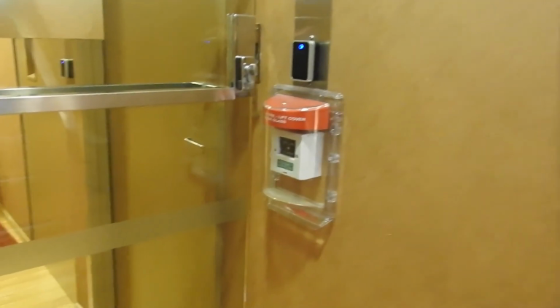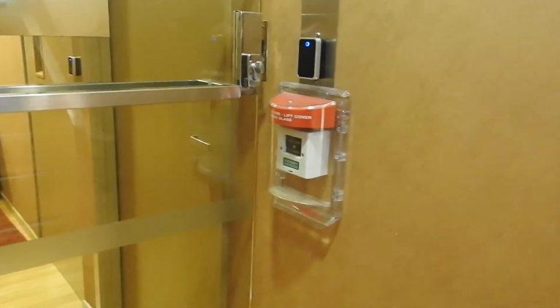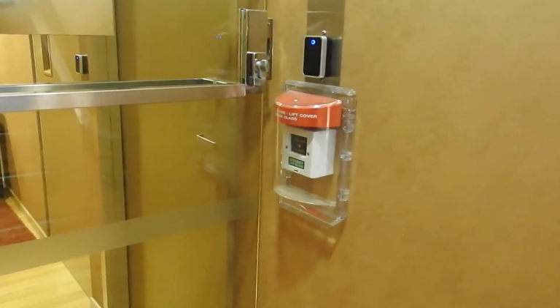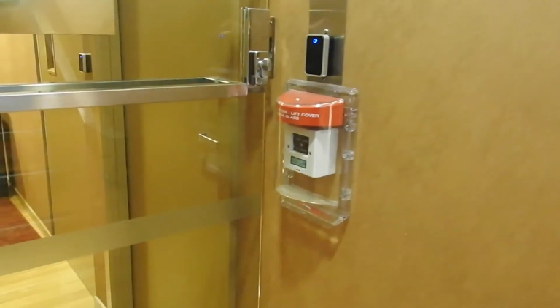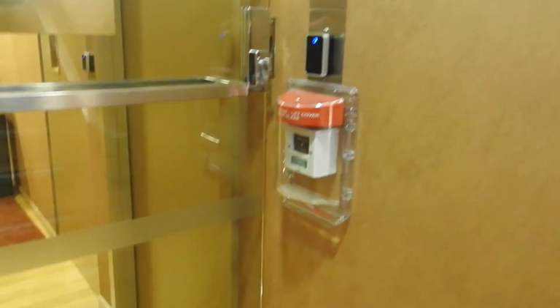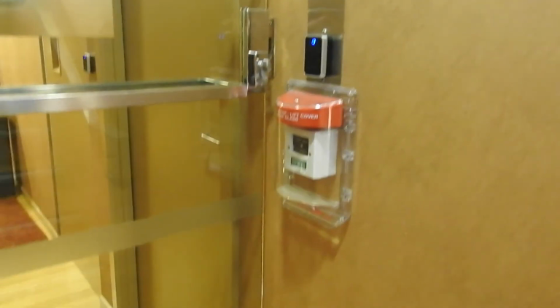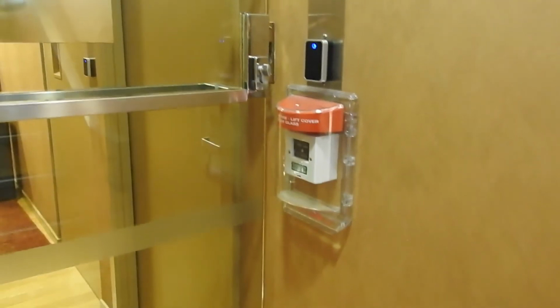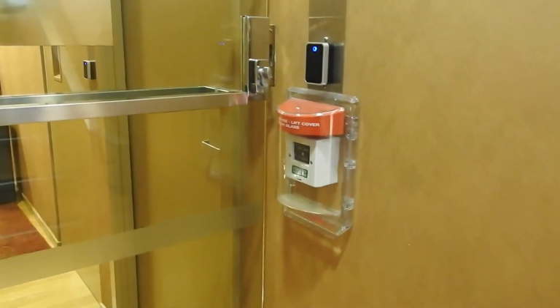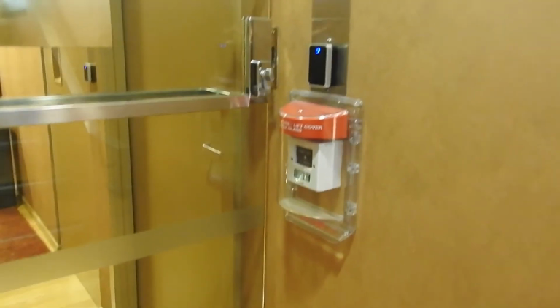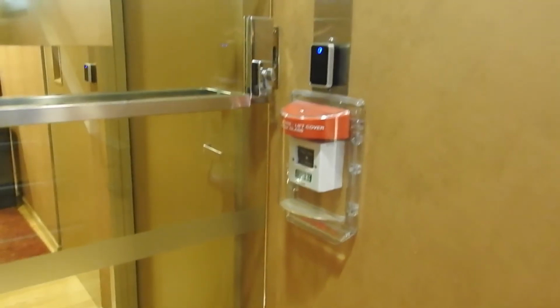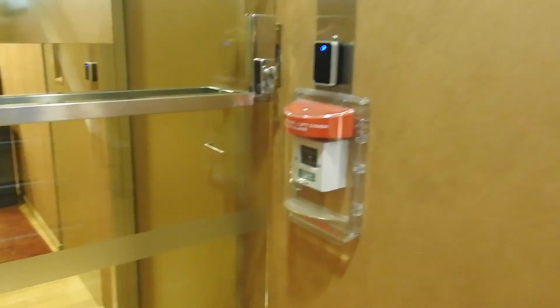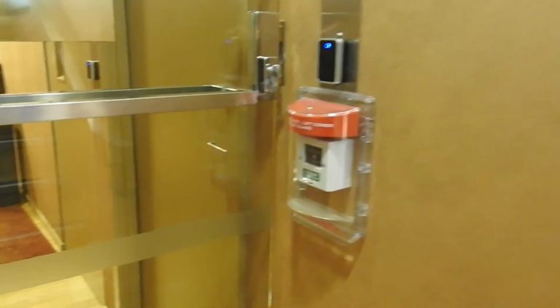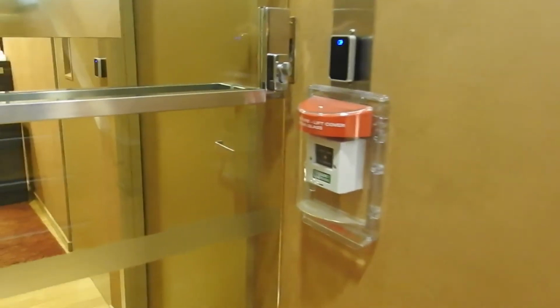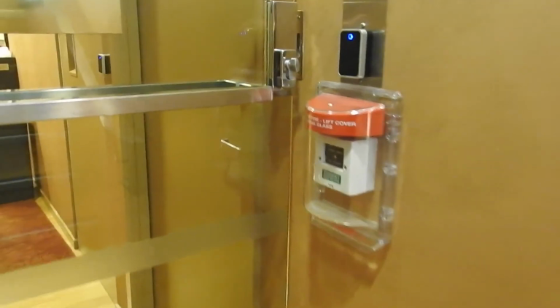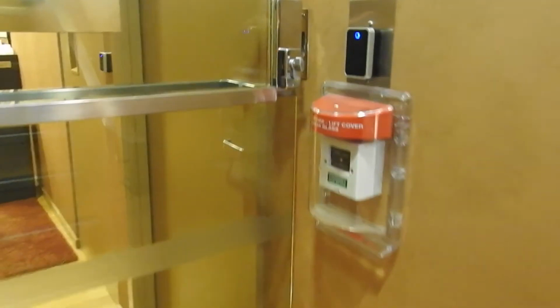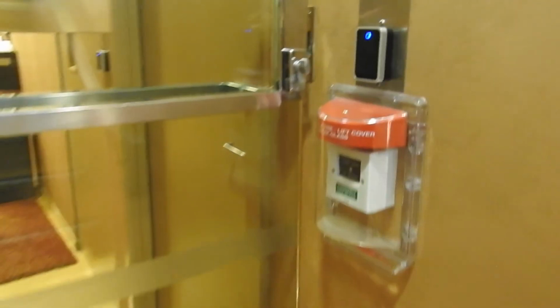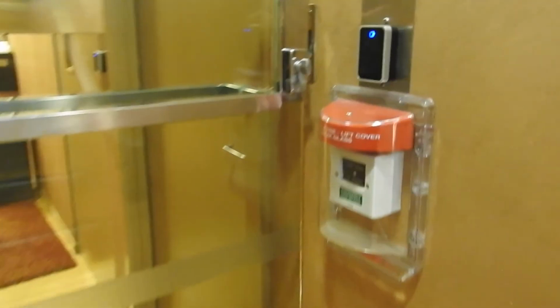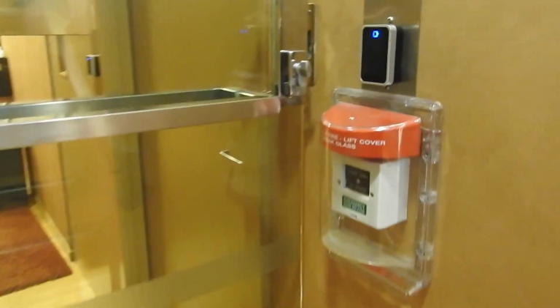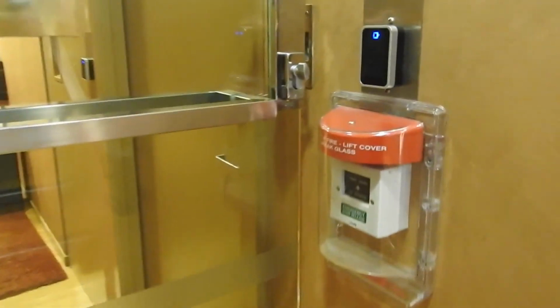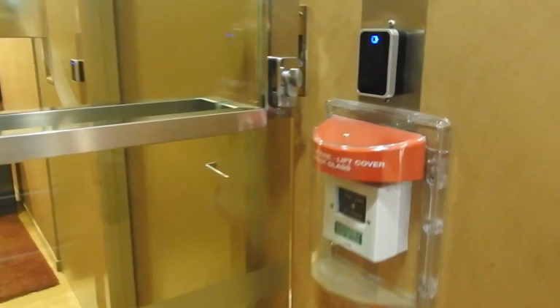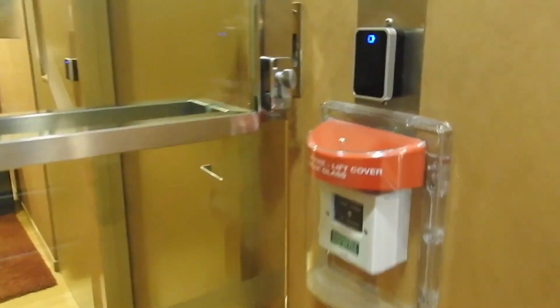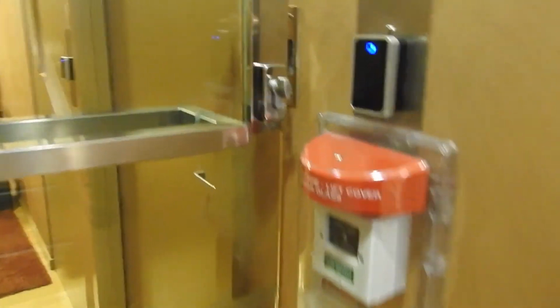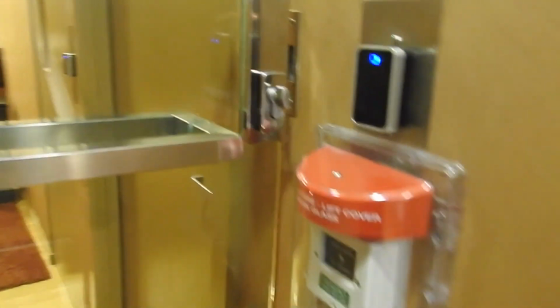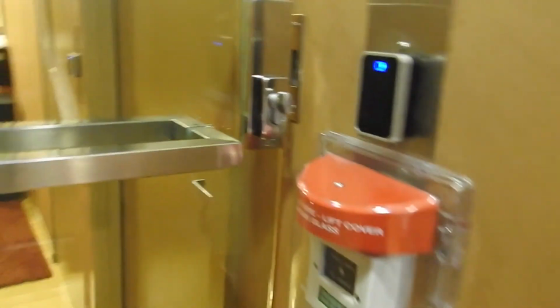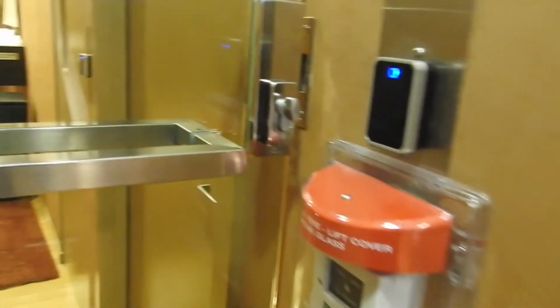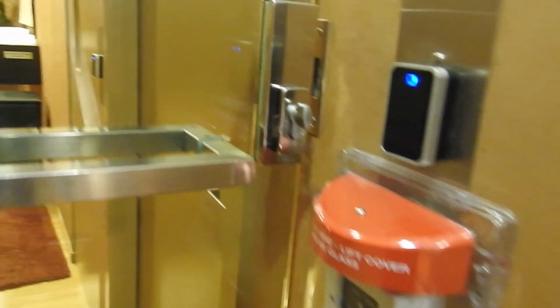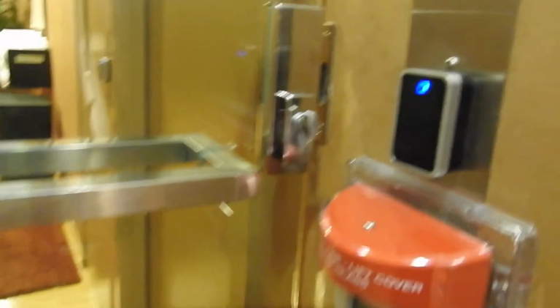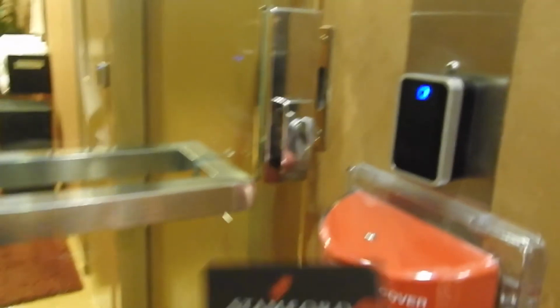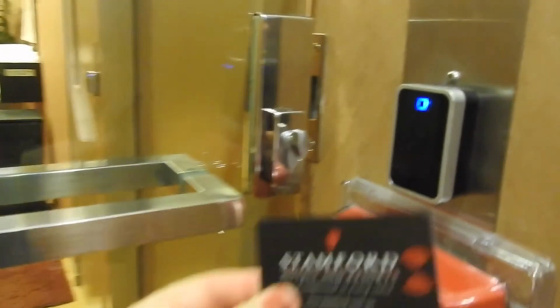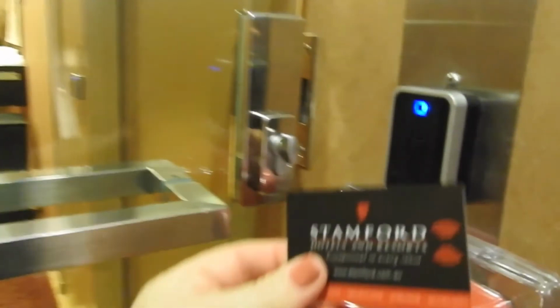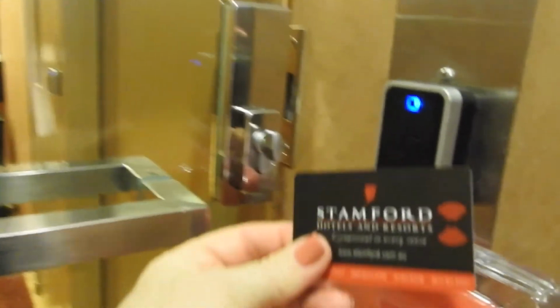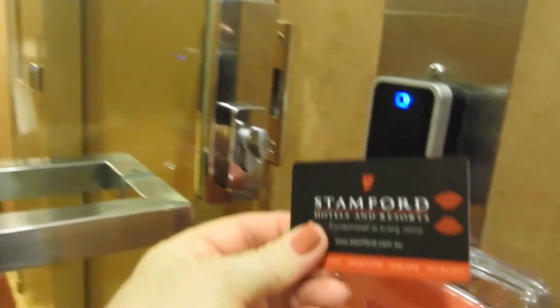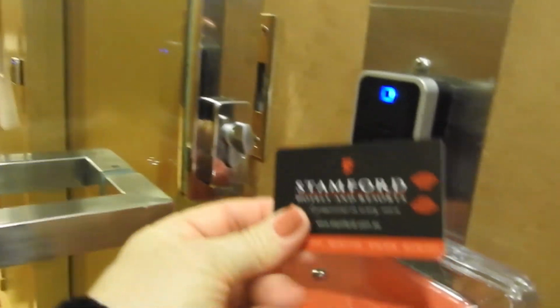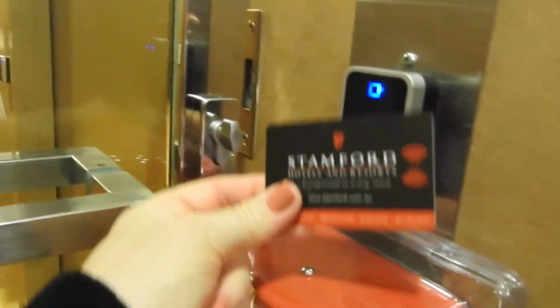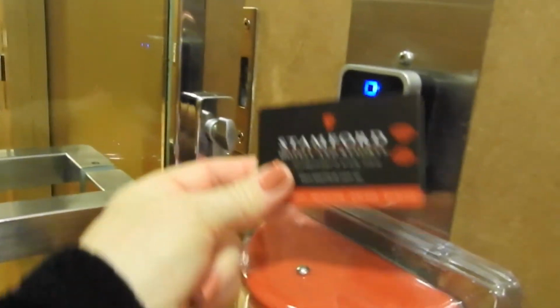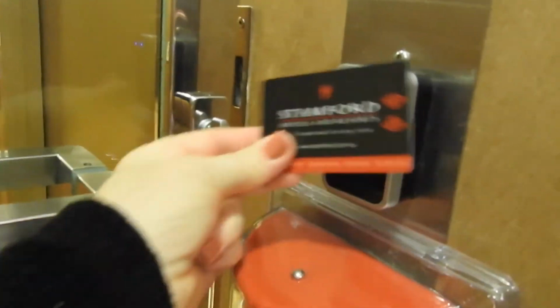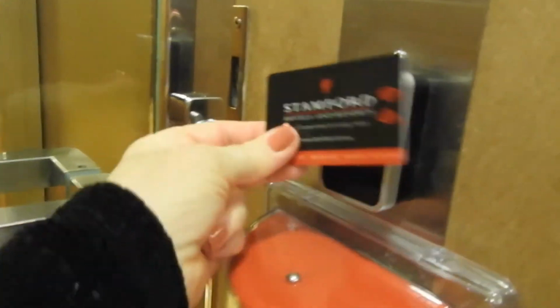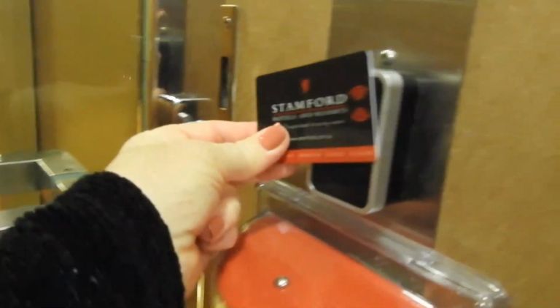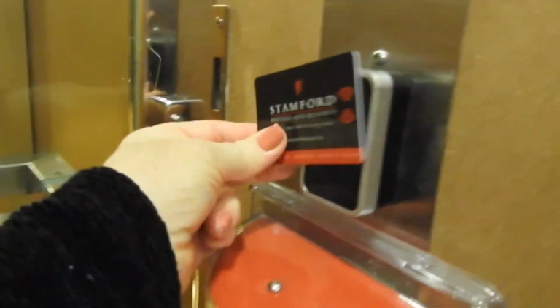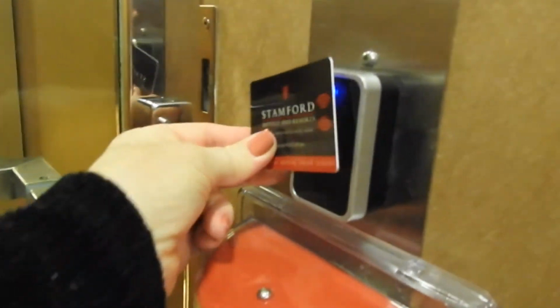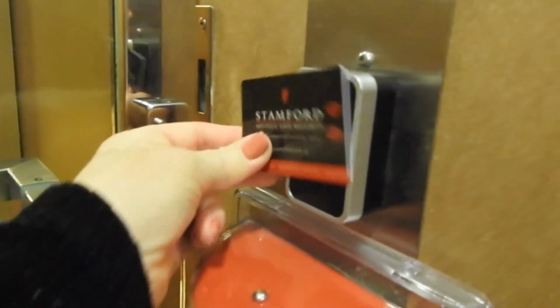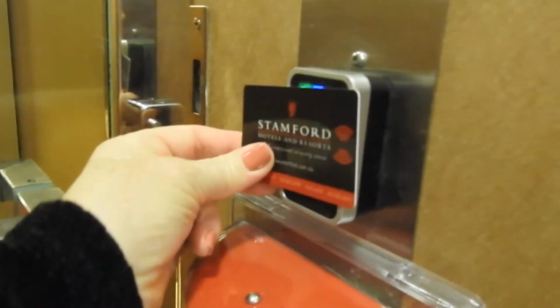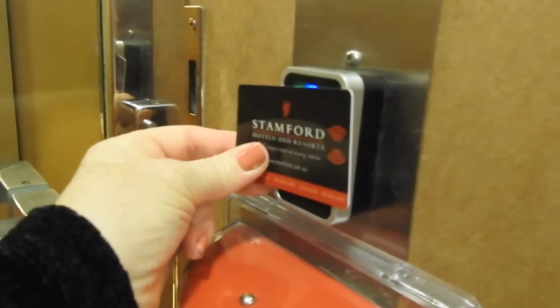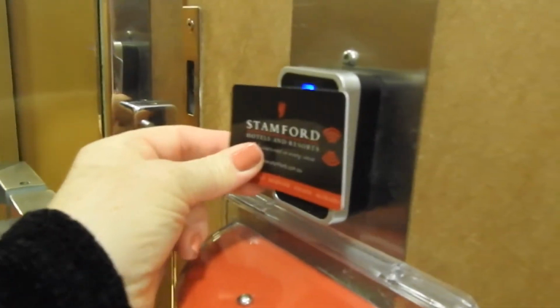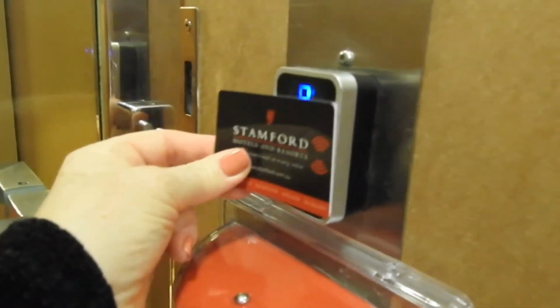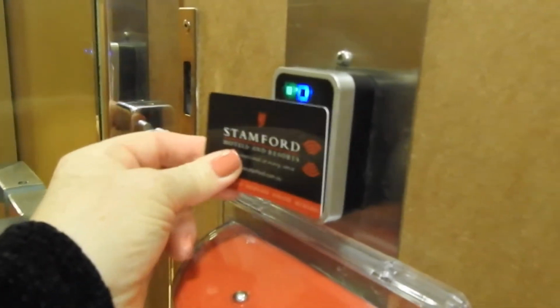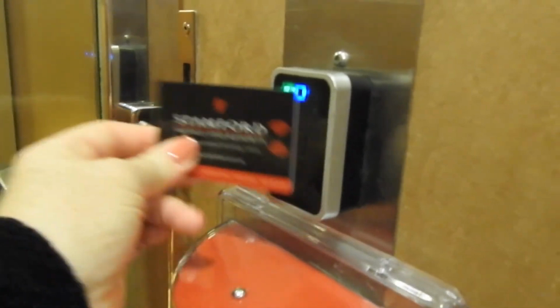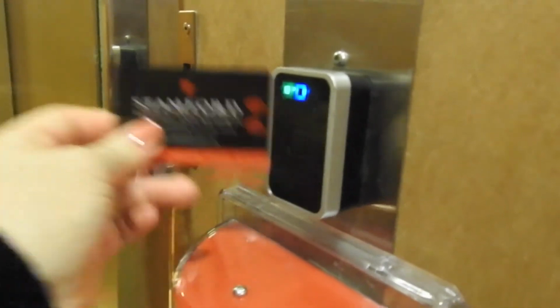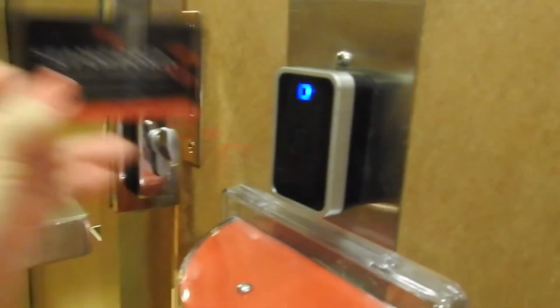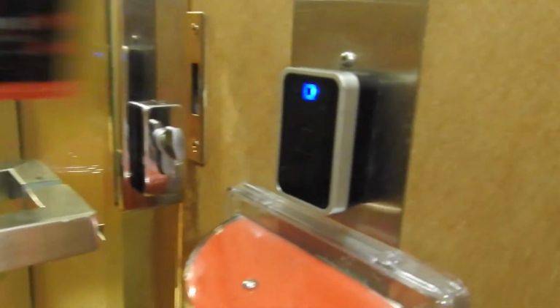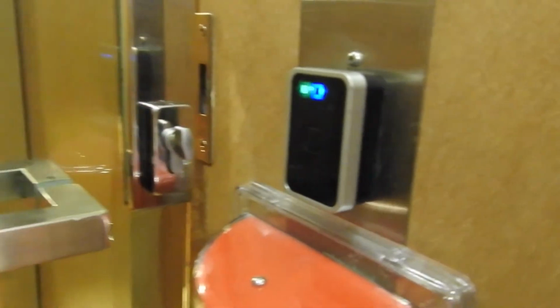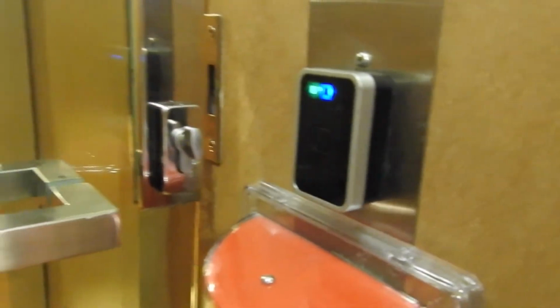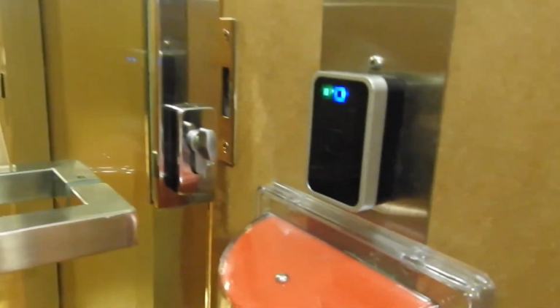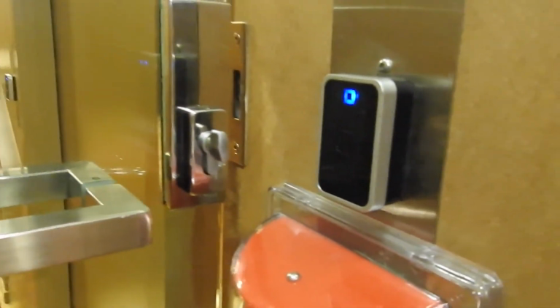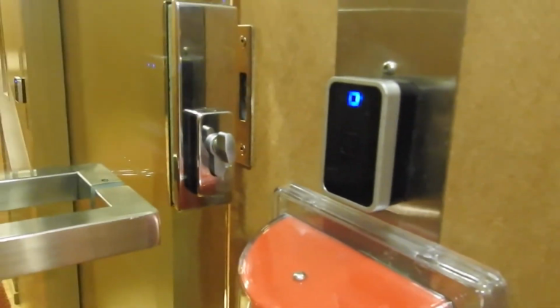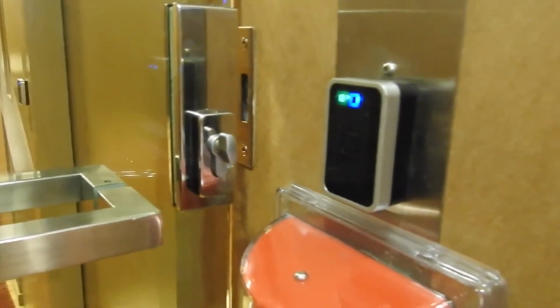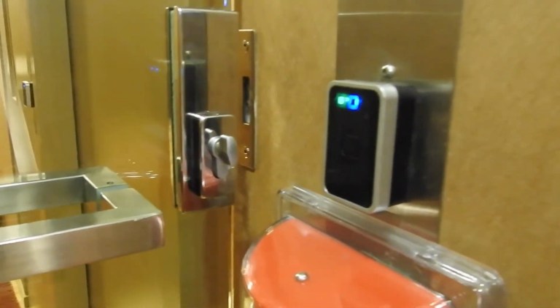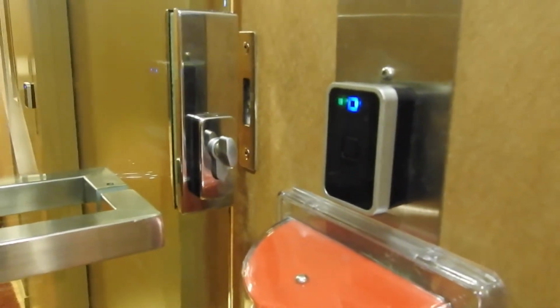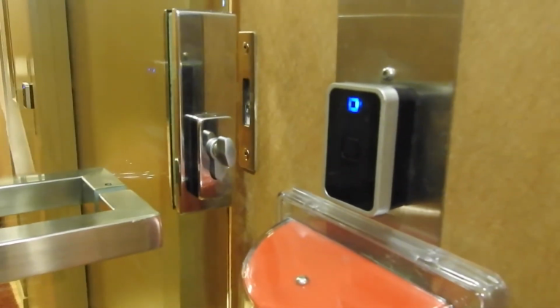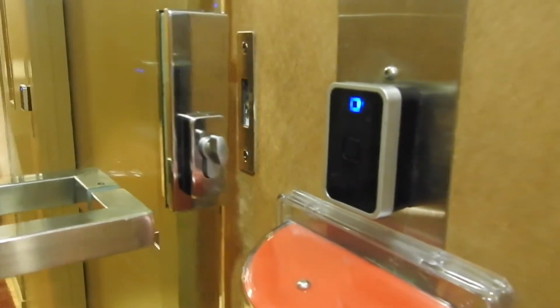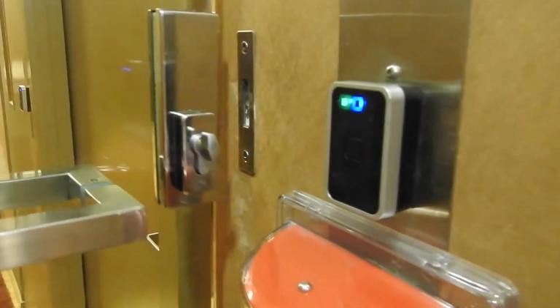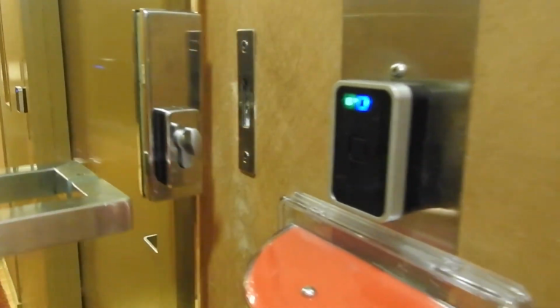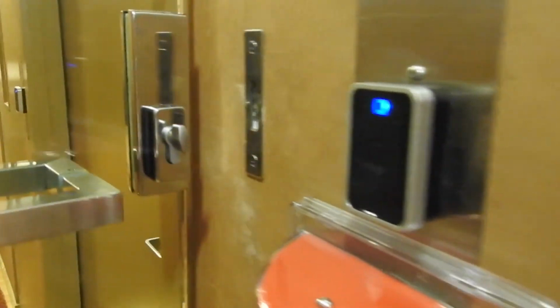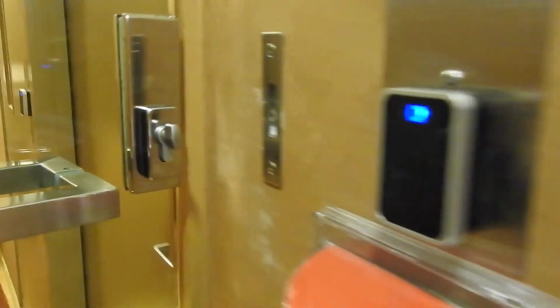And everything here is card access. So without that card, you won't get through the door.